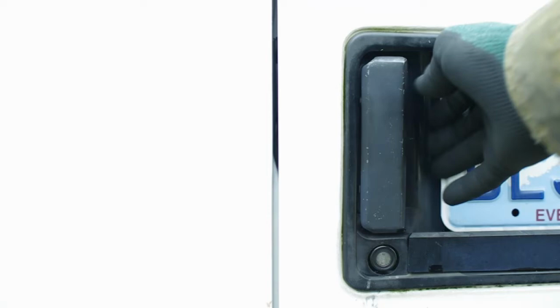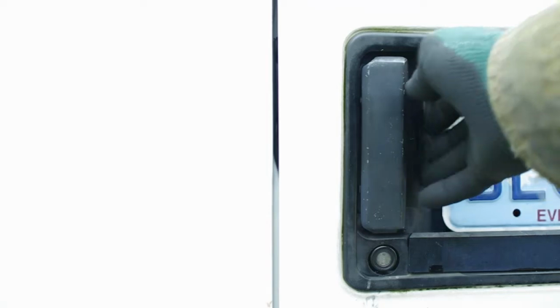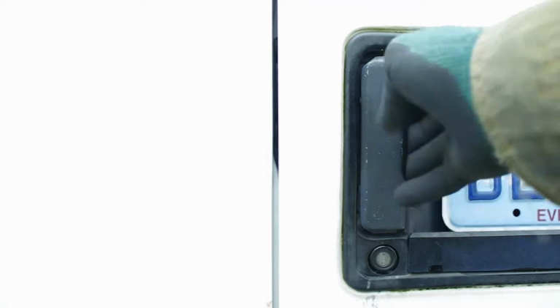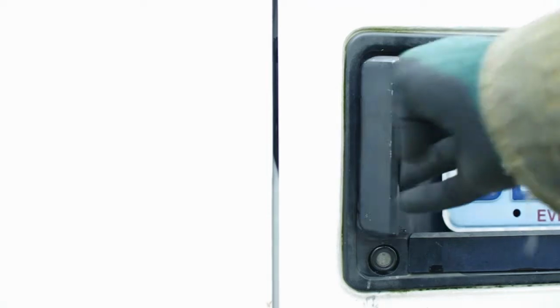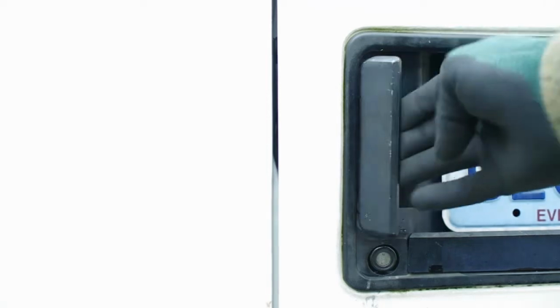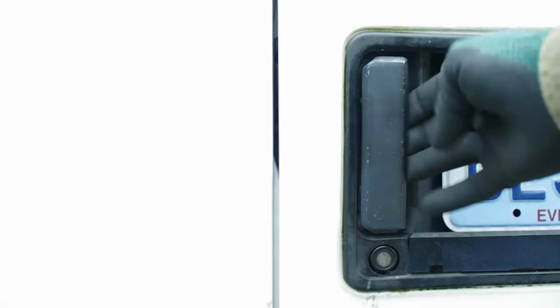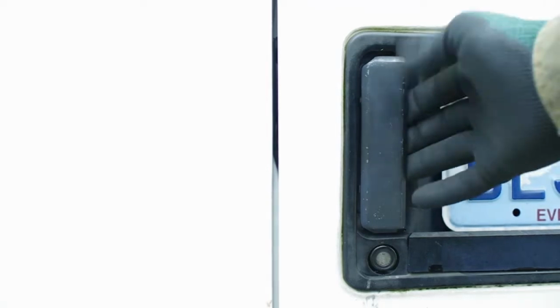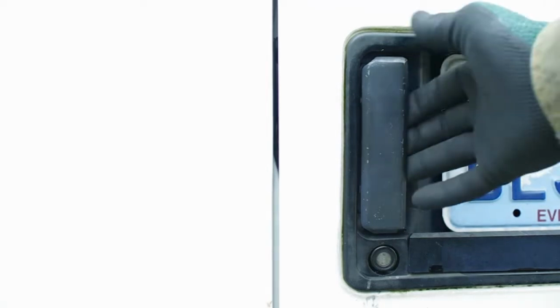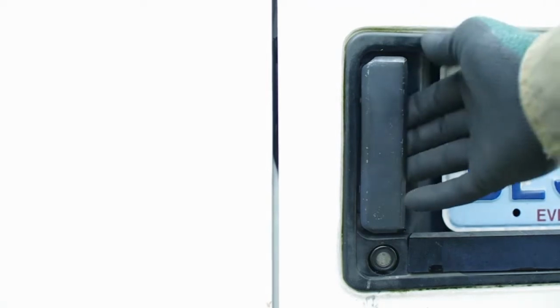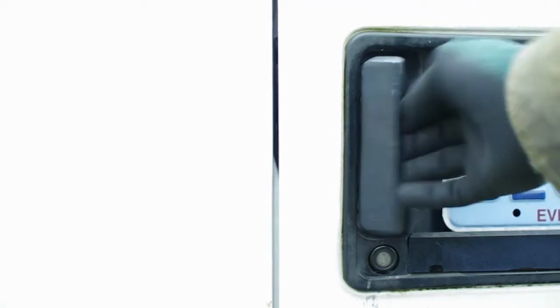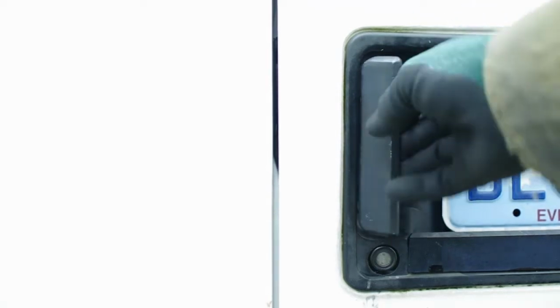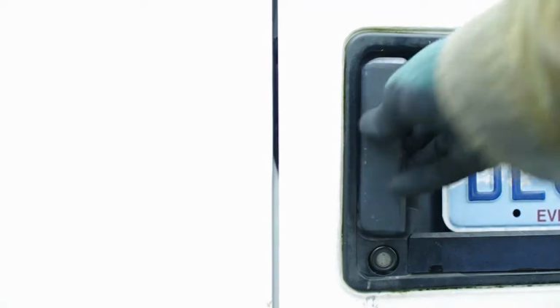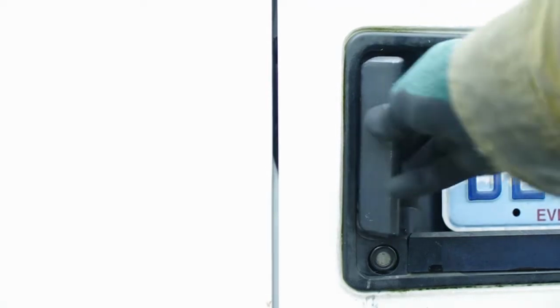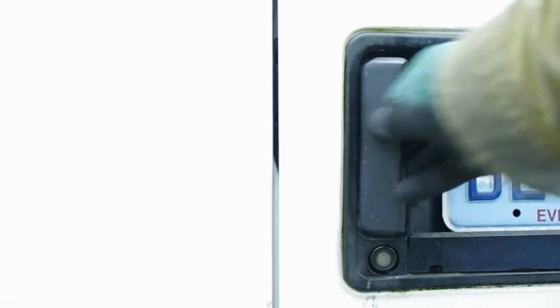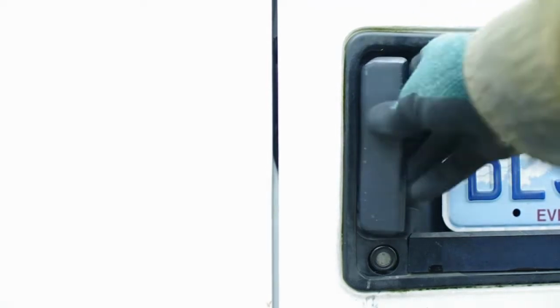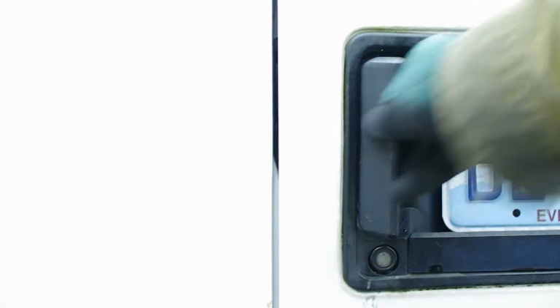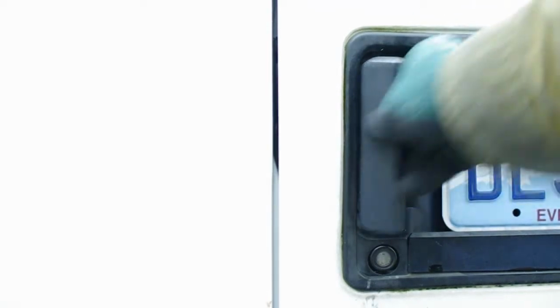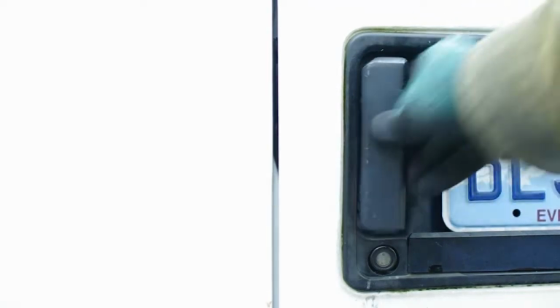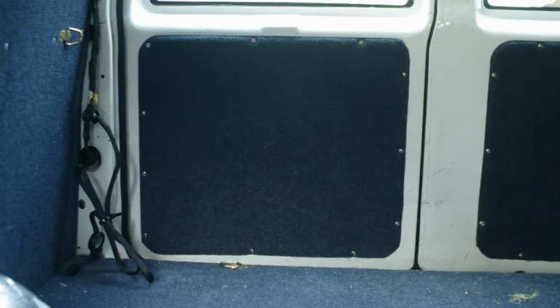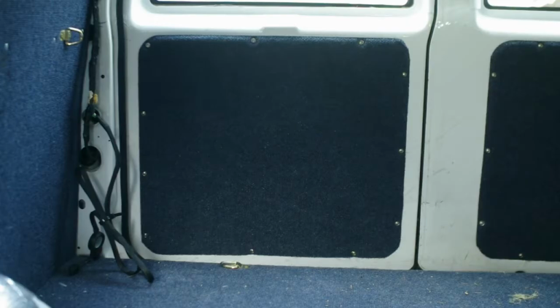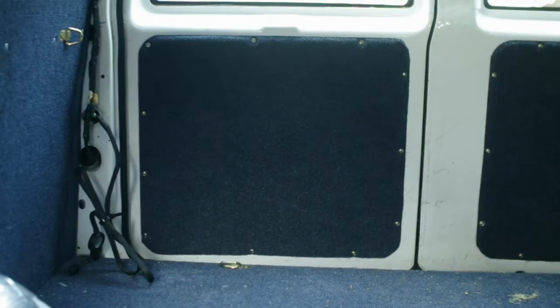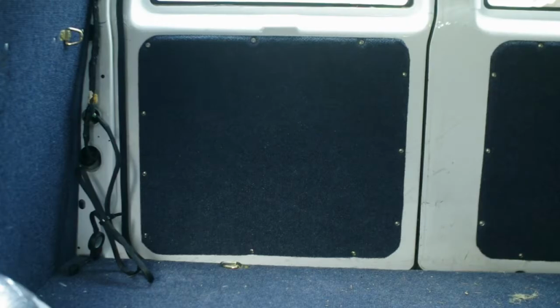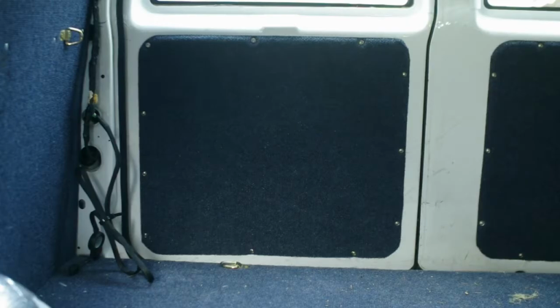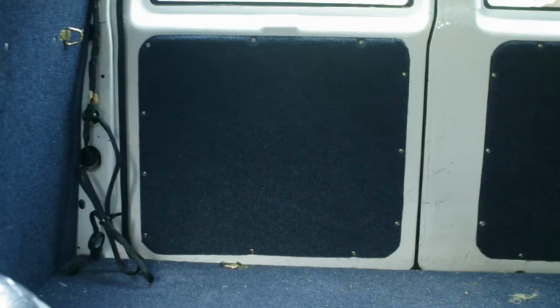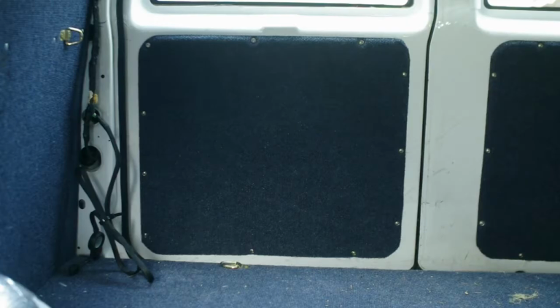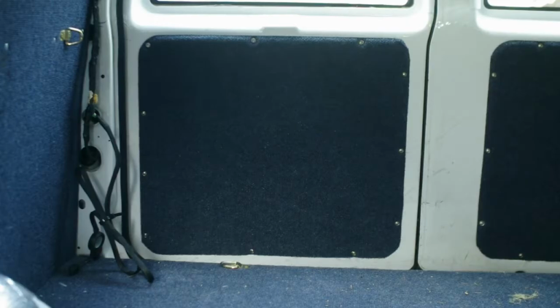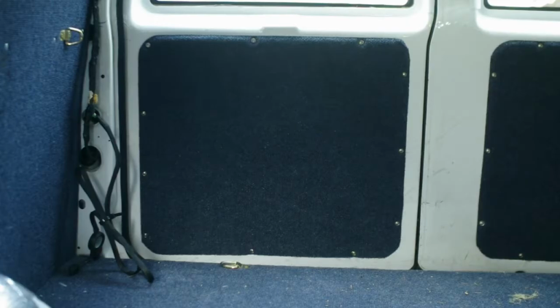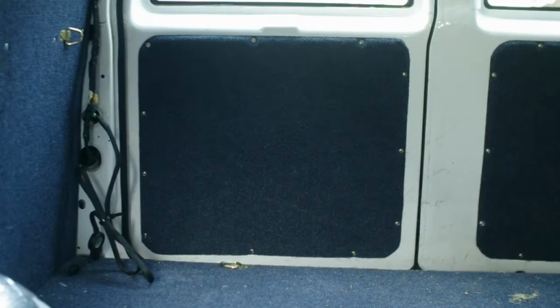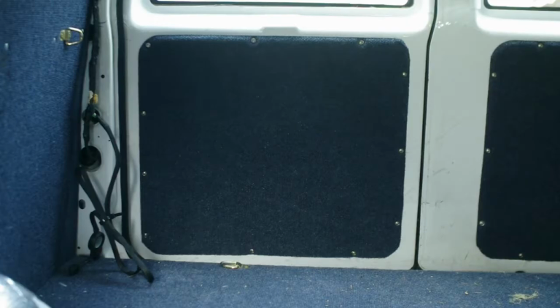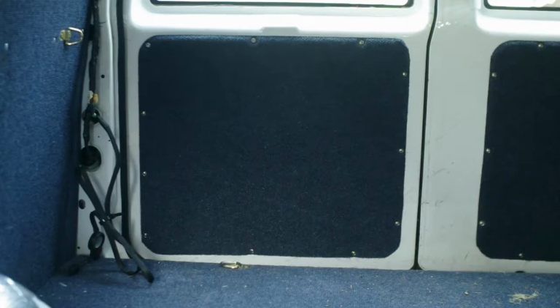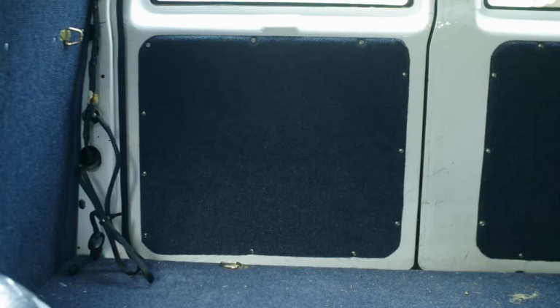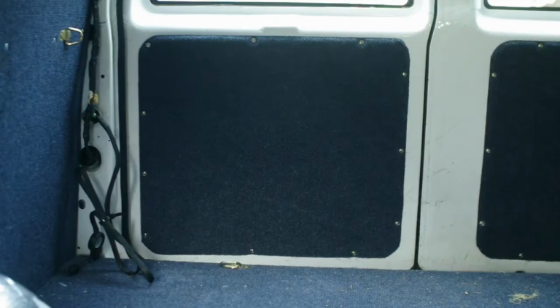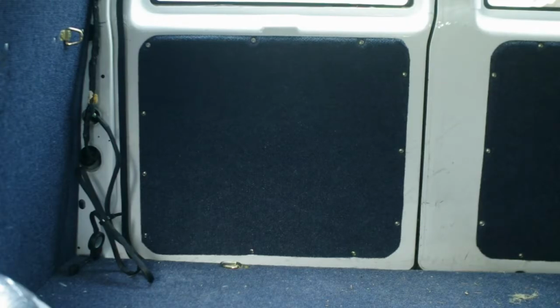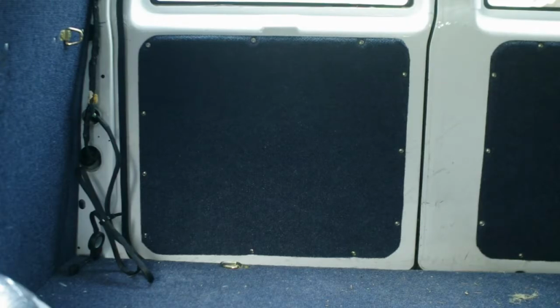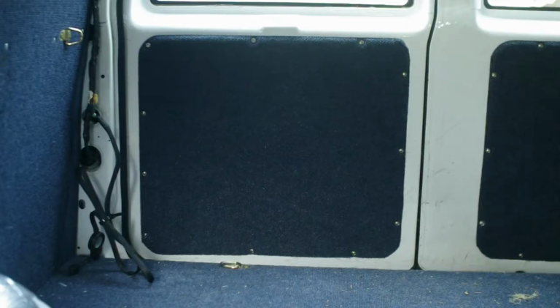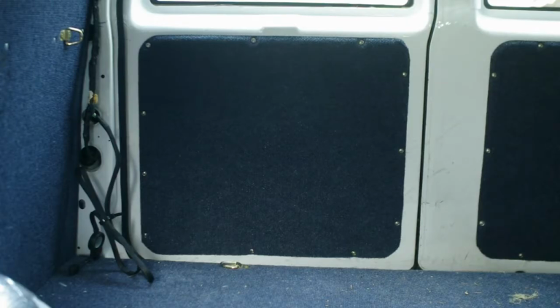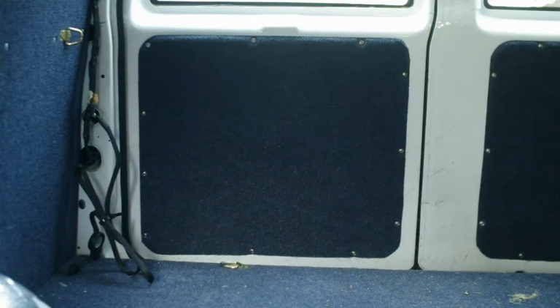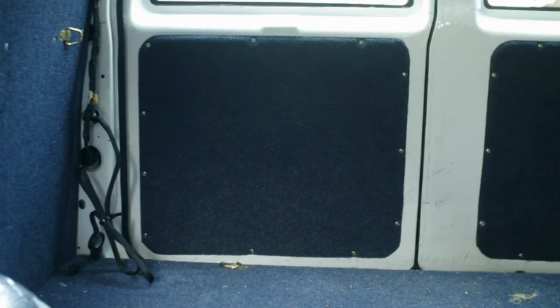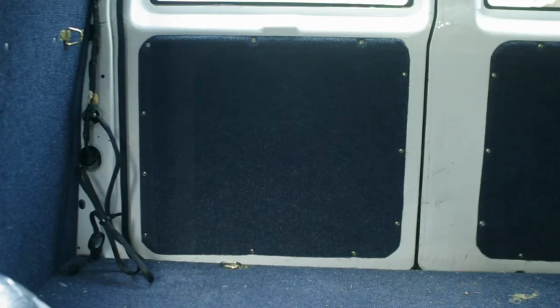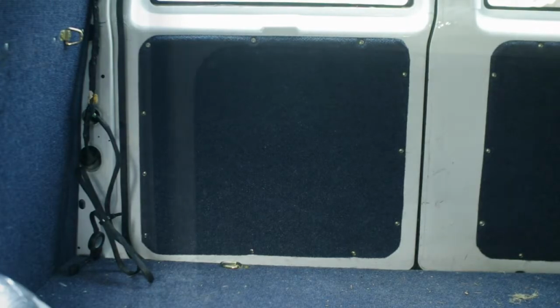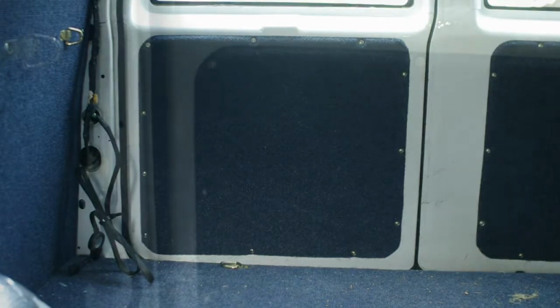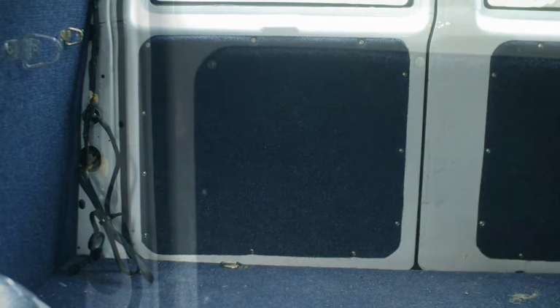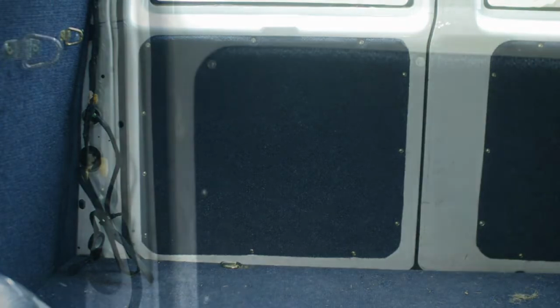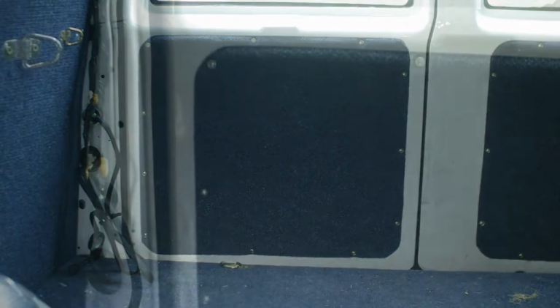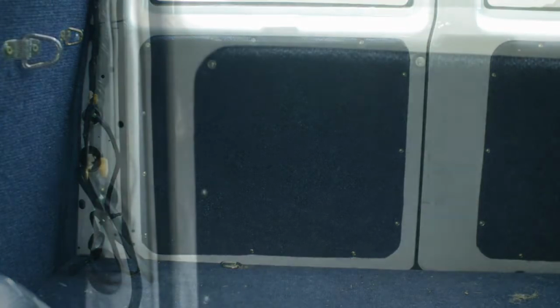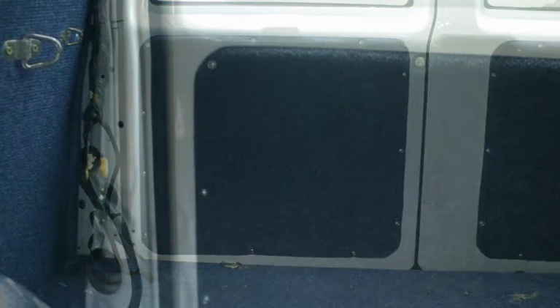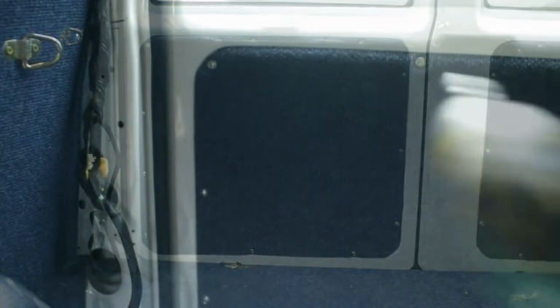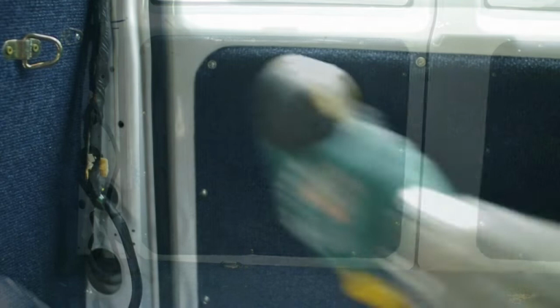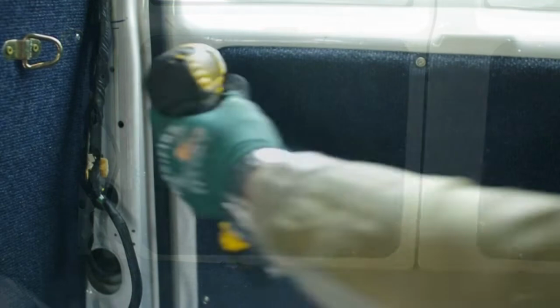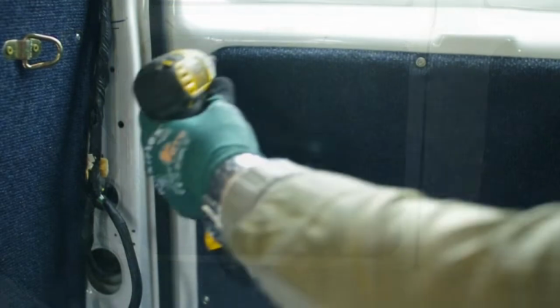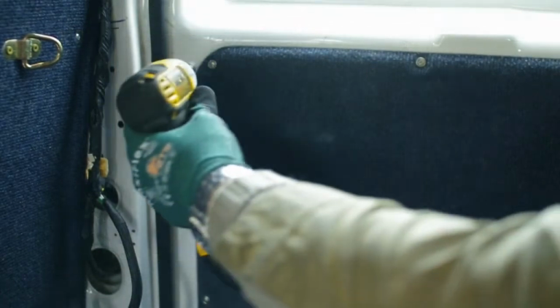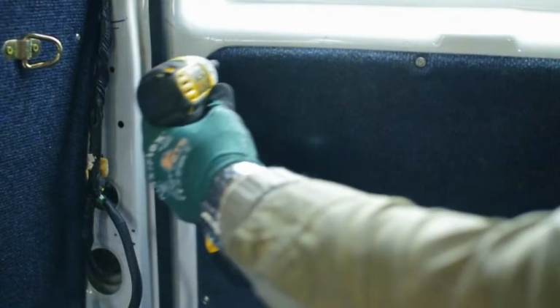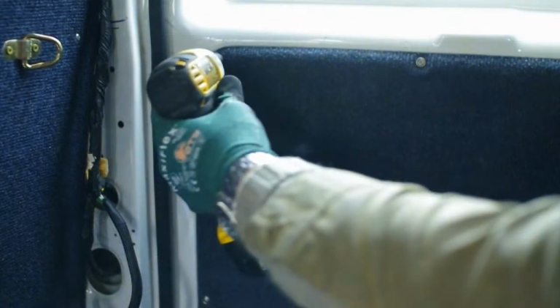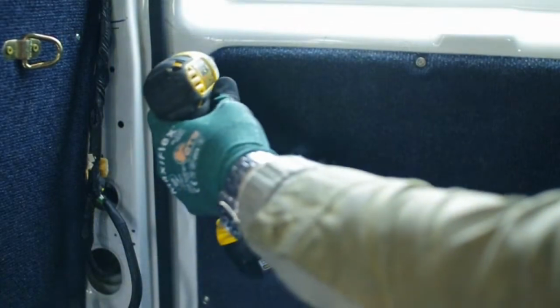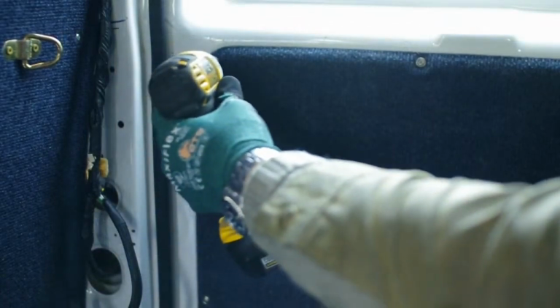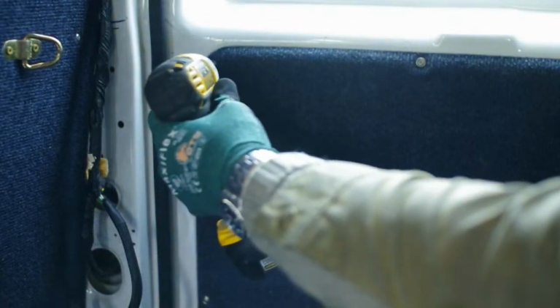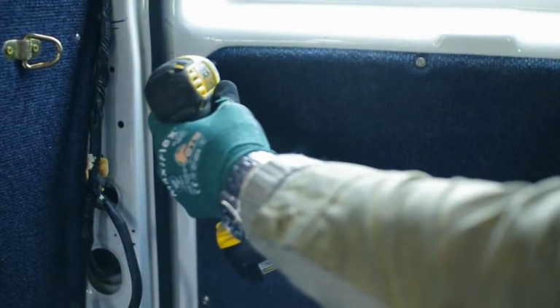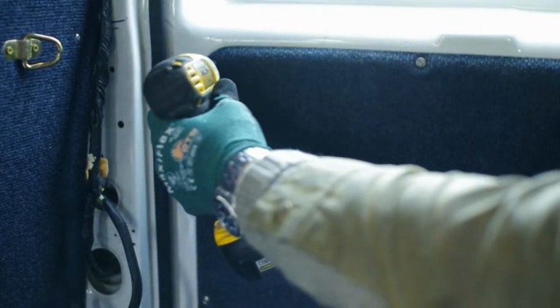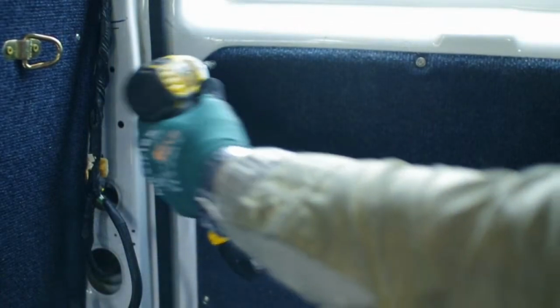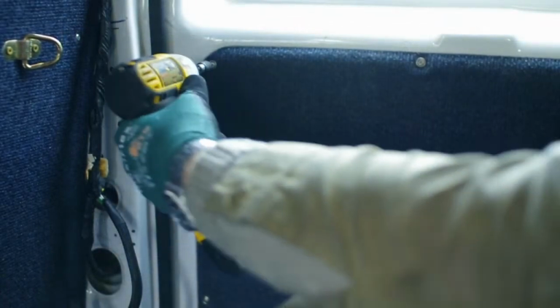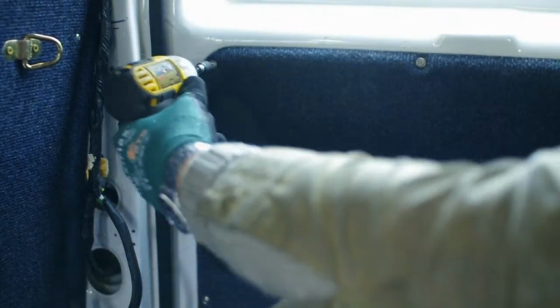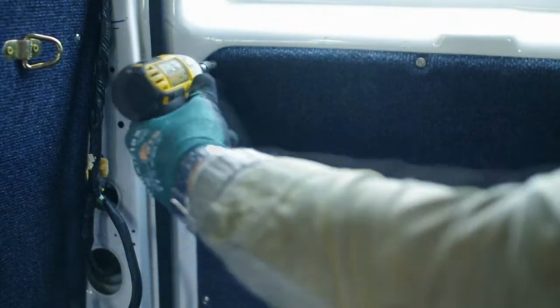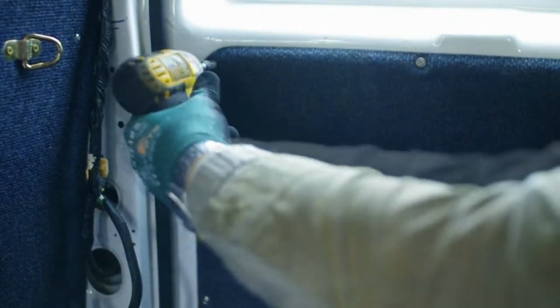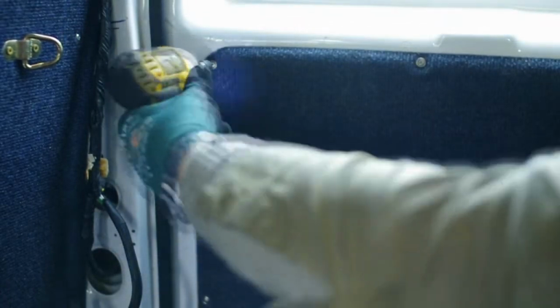Recently, I broke my Astro's door handle. Astro and Safari vans are notorious for having handle issues.